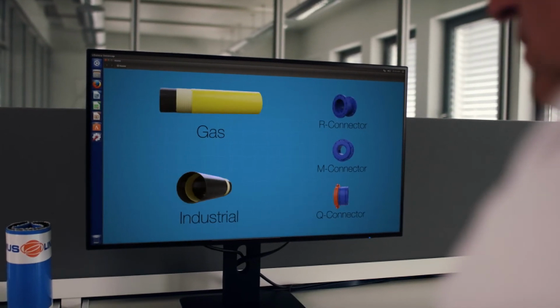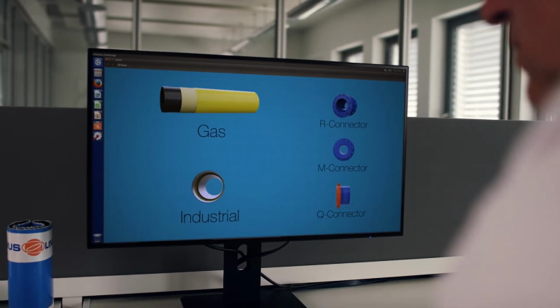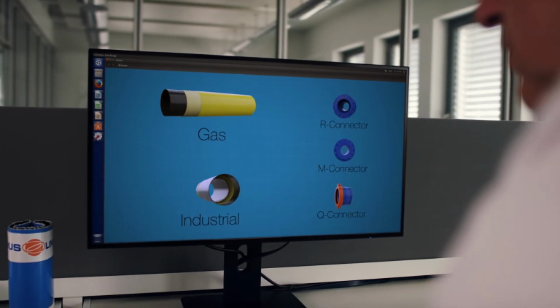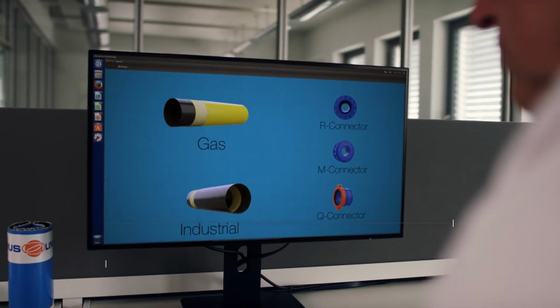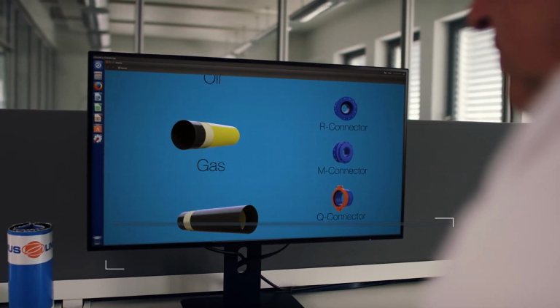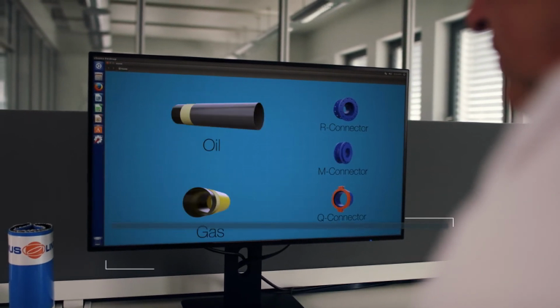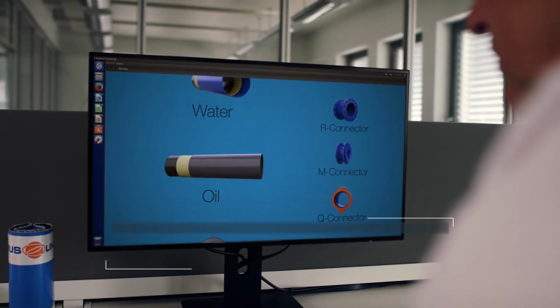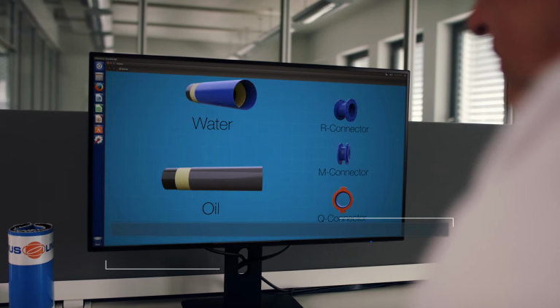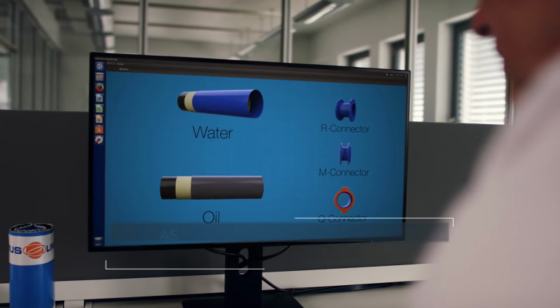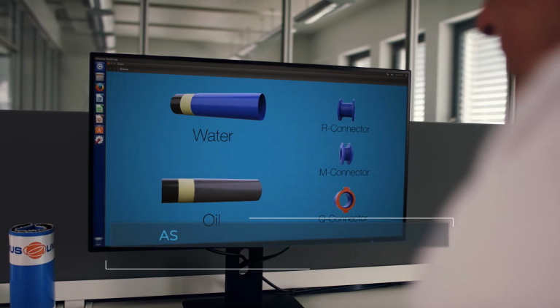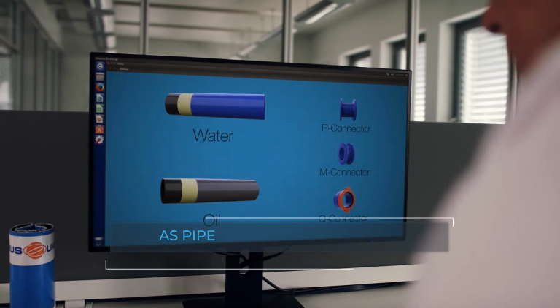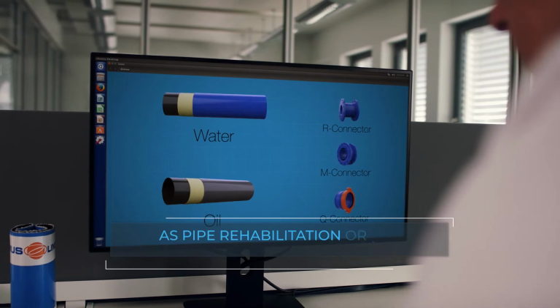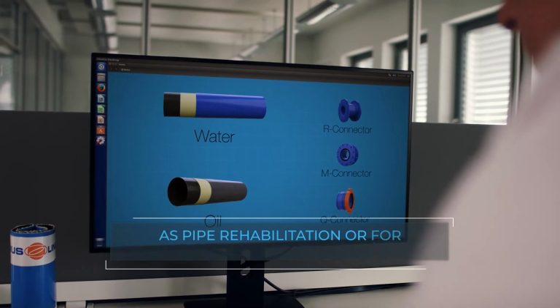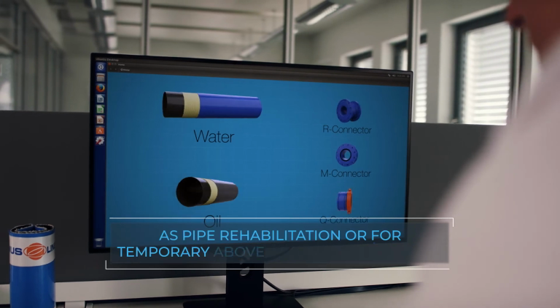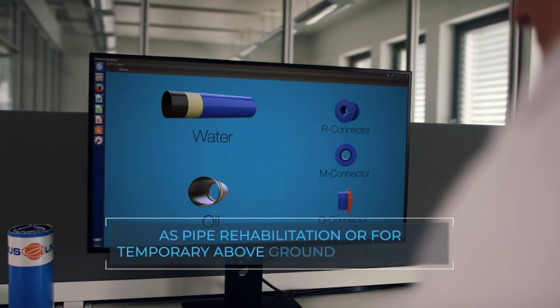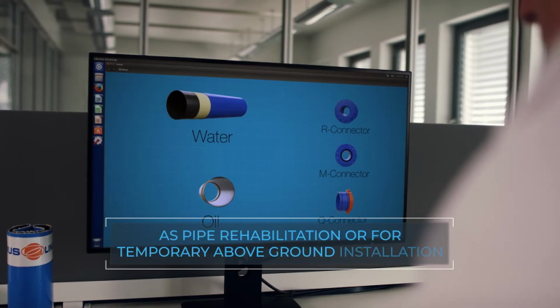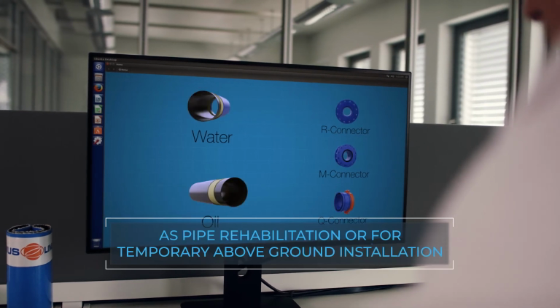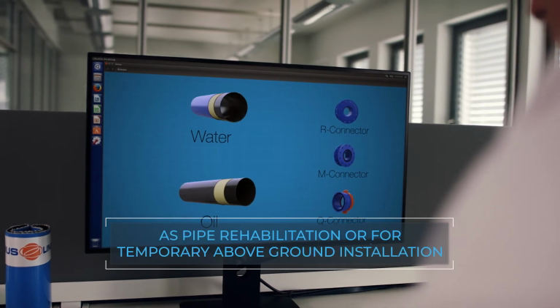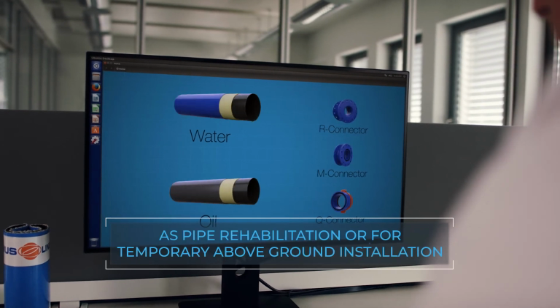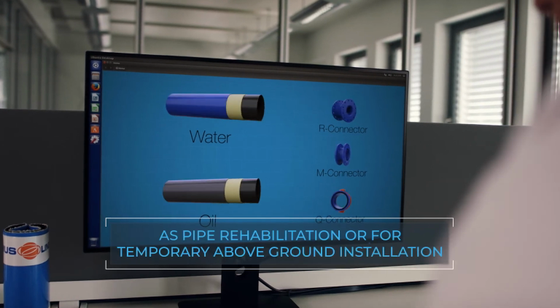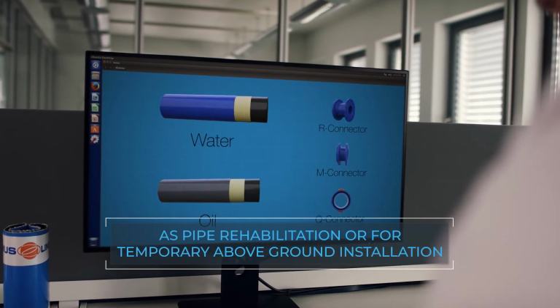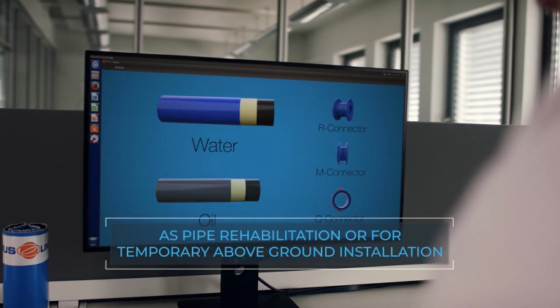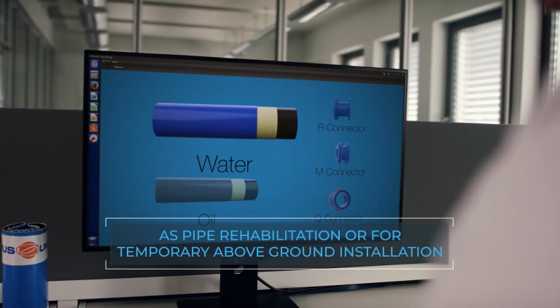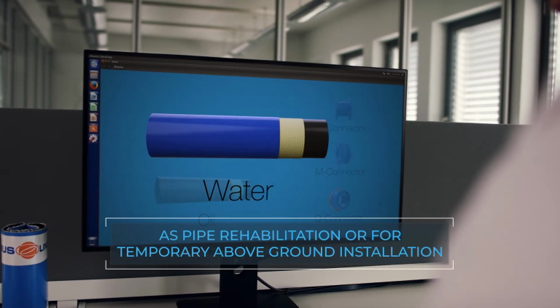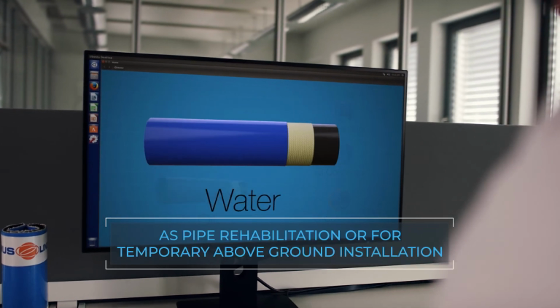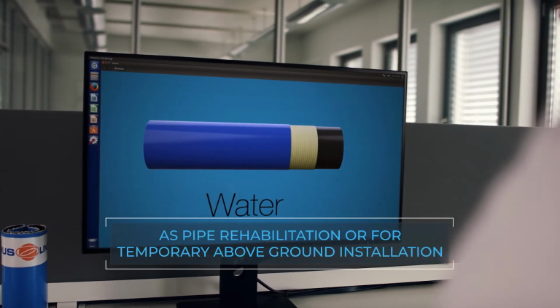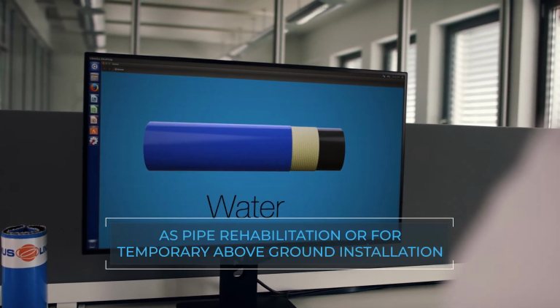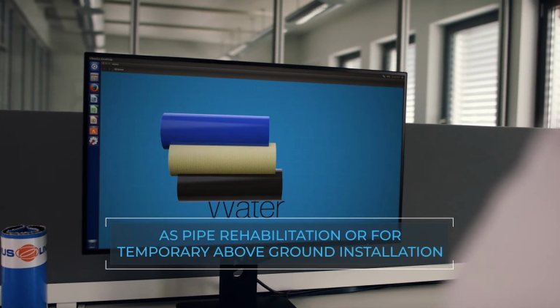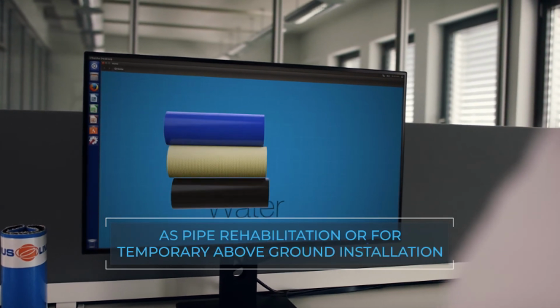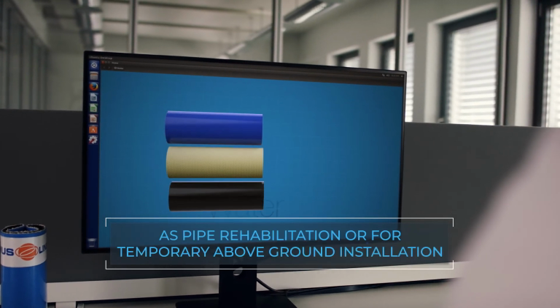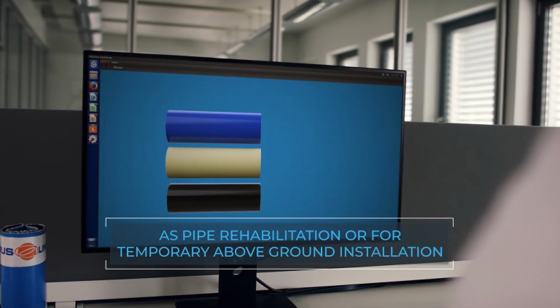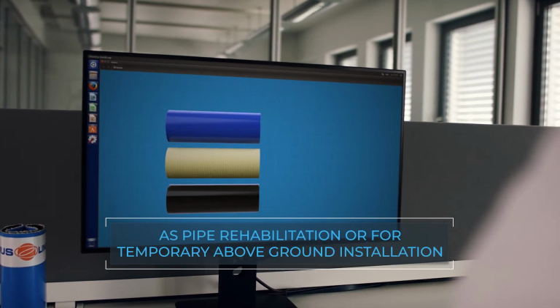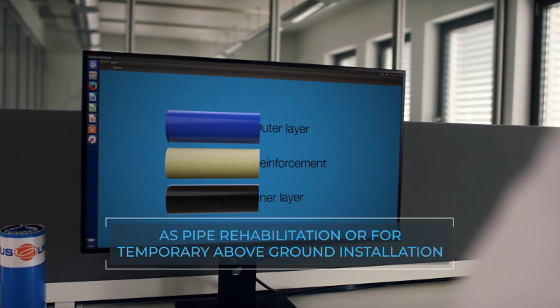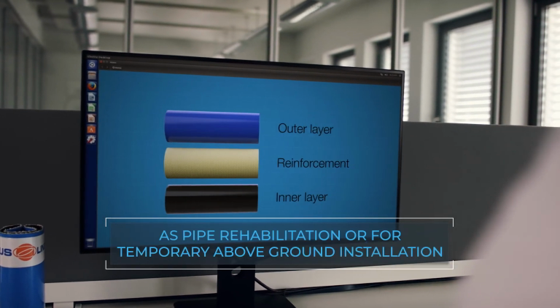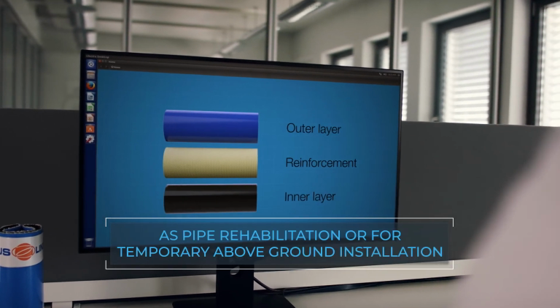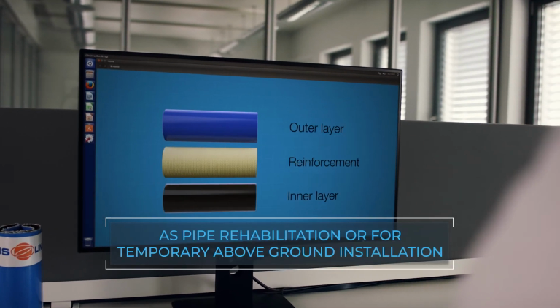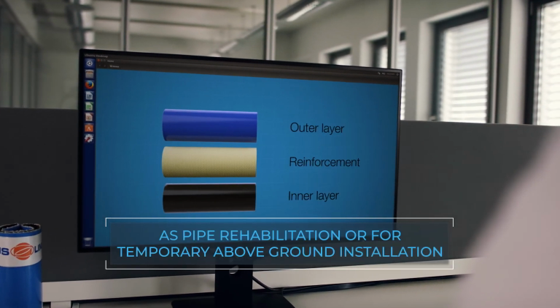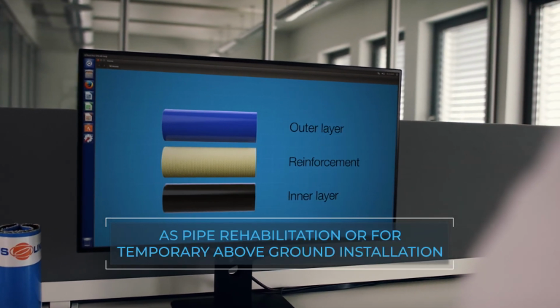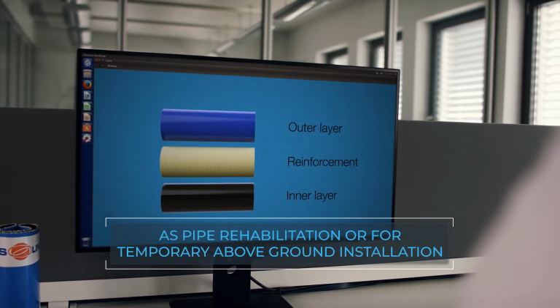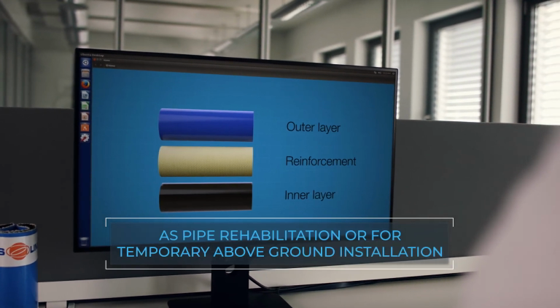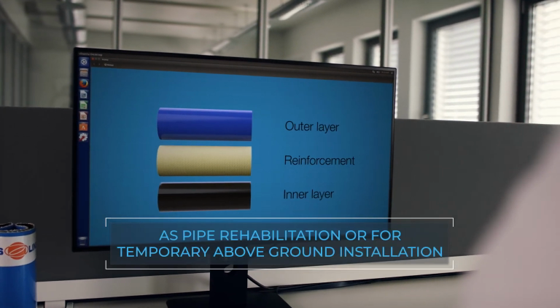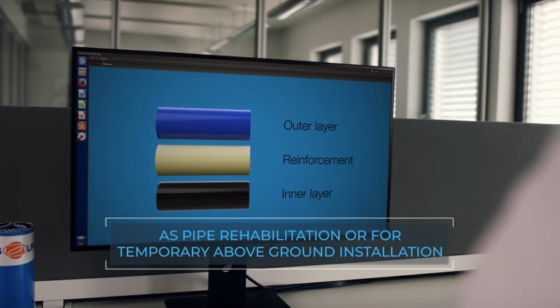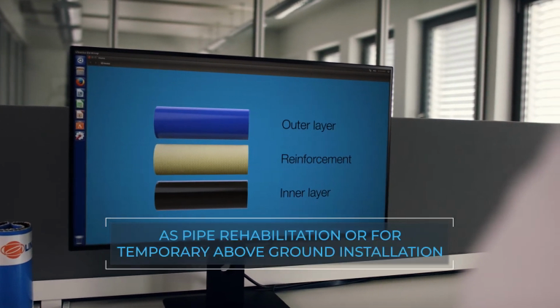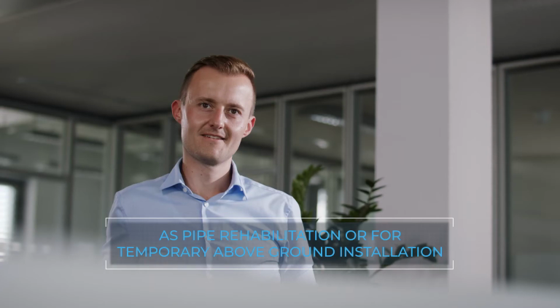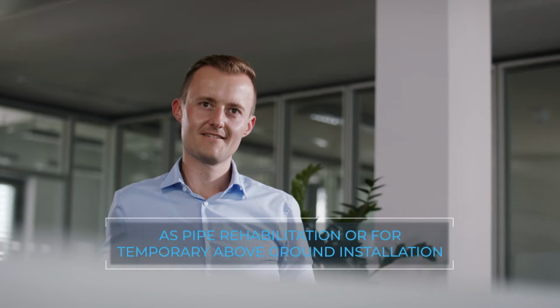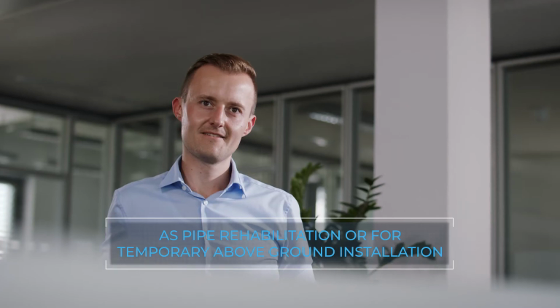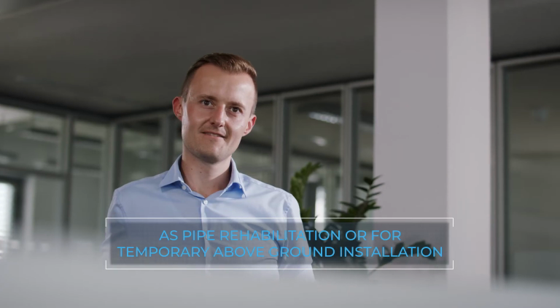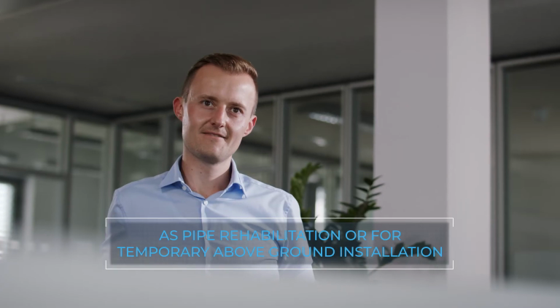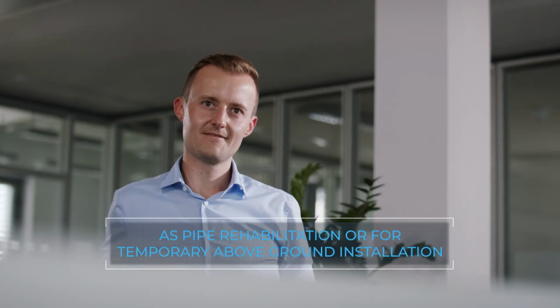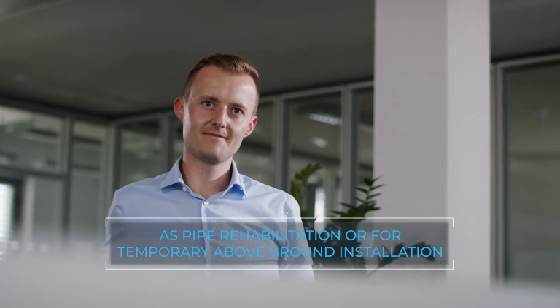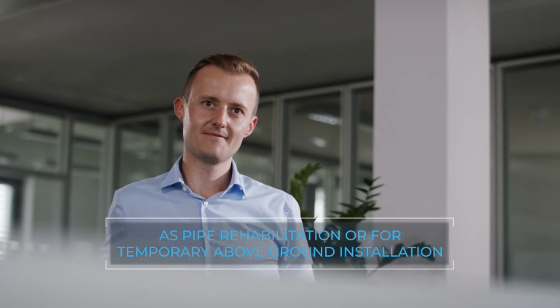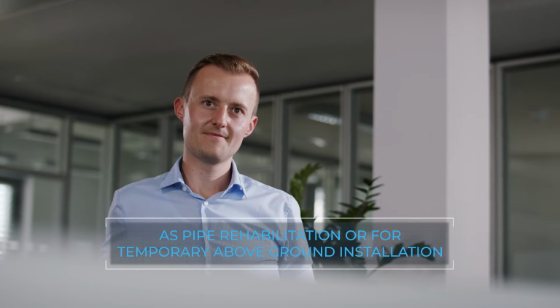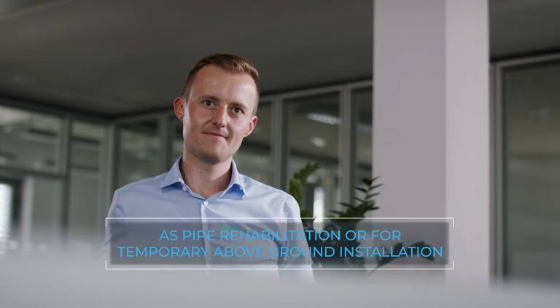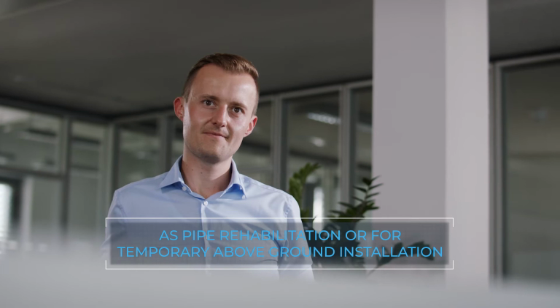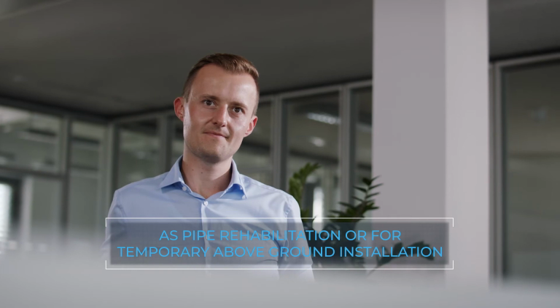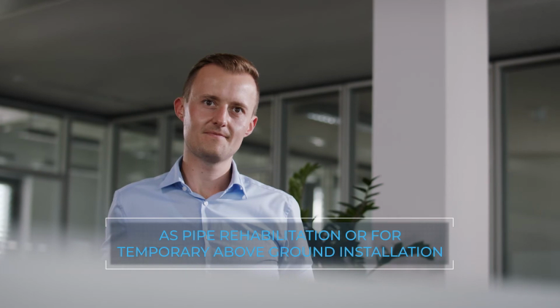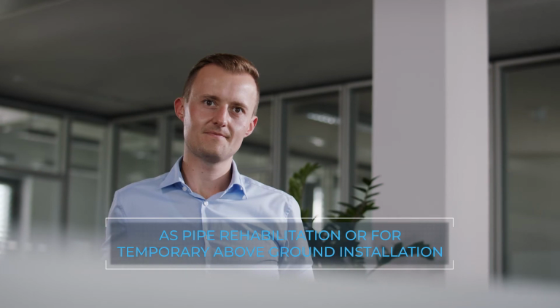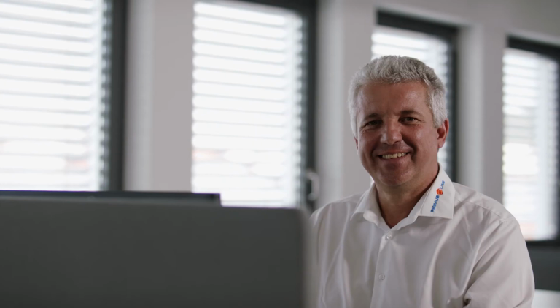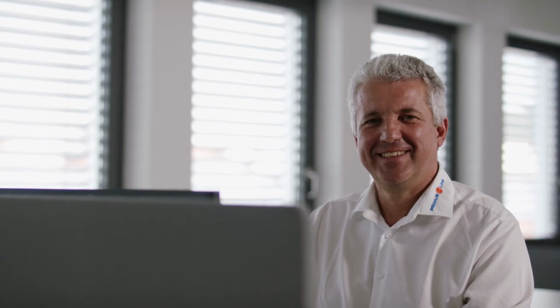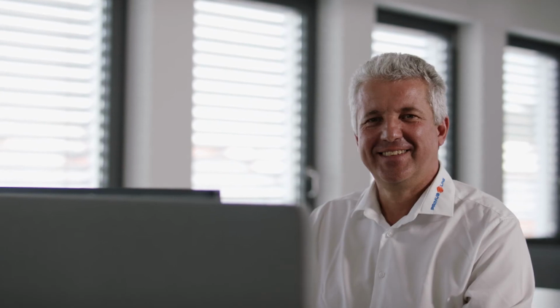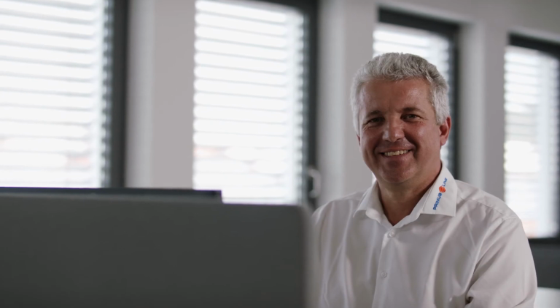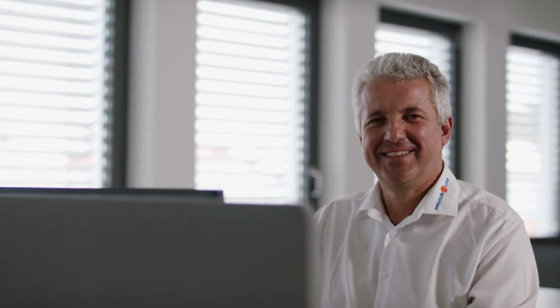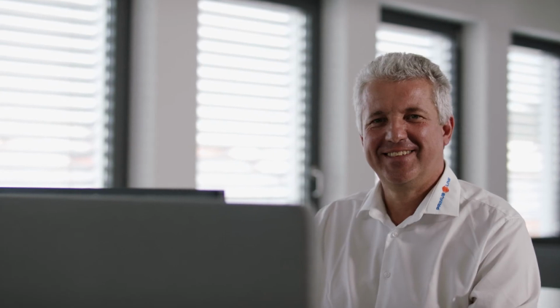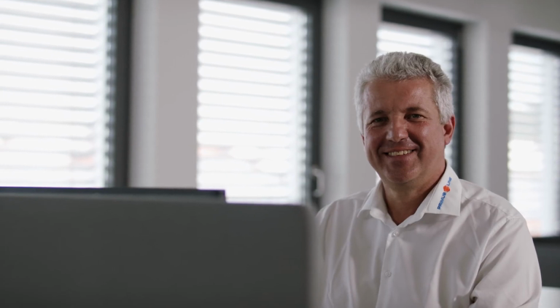In addition, Primus Line offers an alternative for the temporary above-ground transport of demanding media.